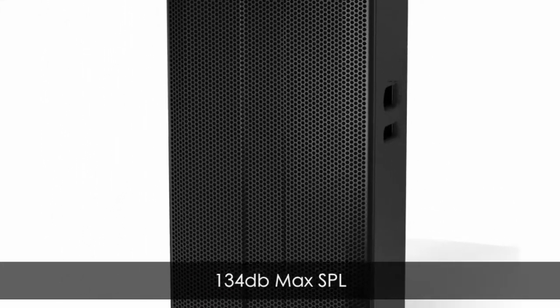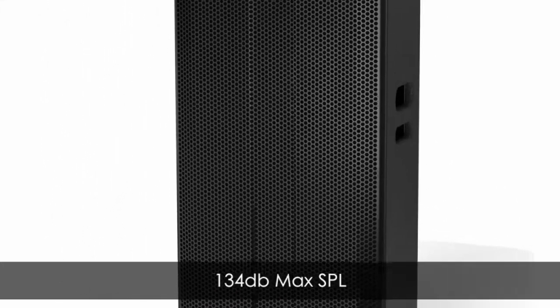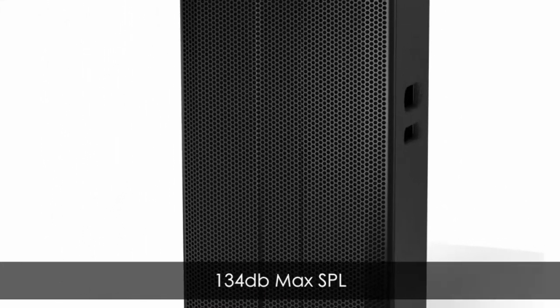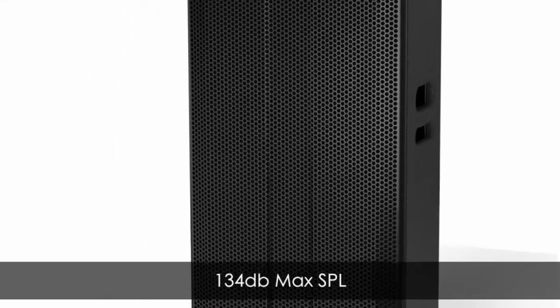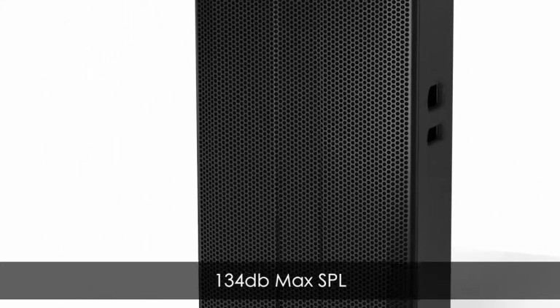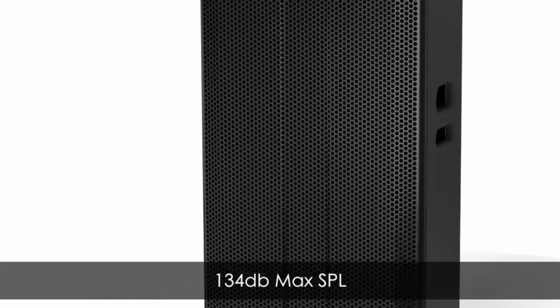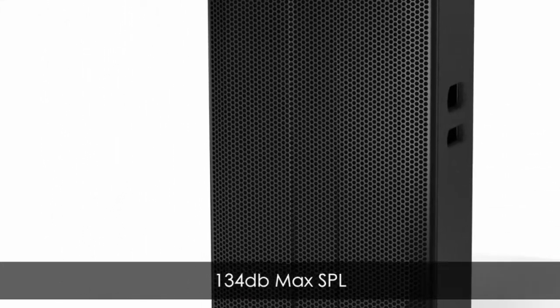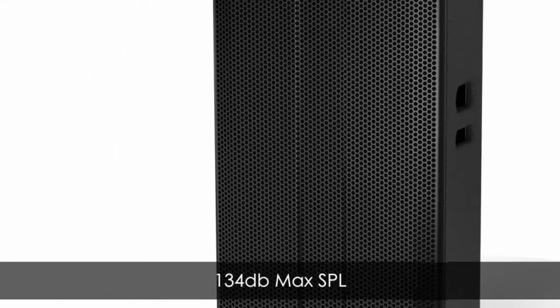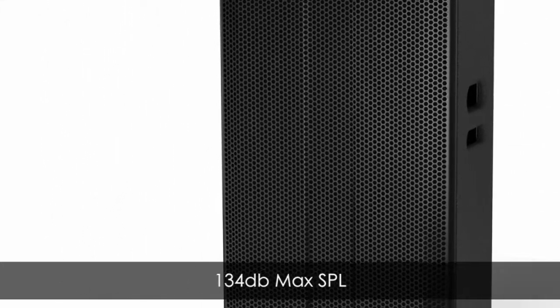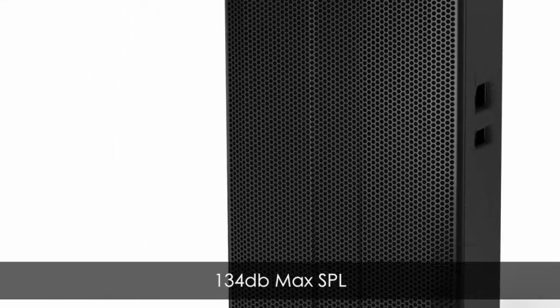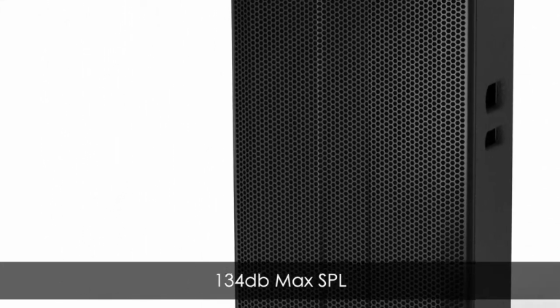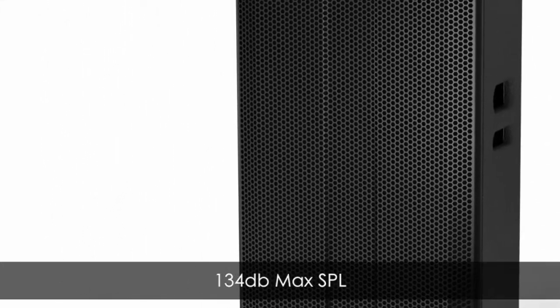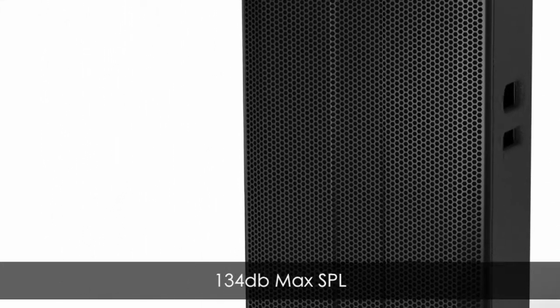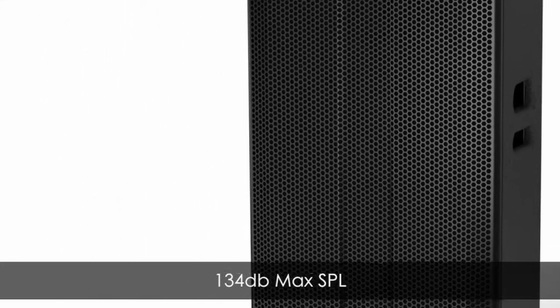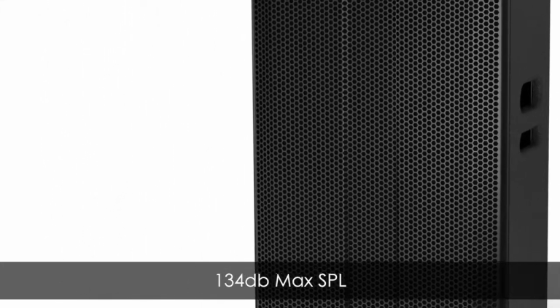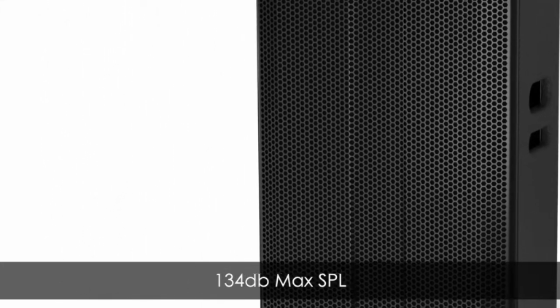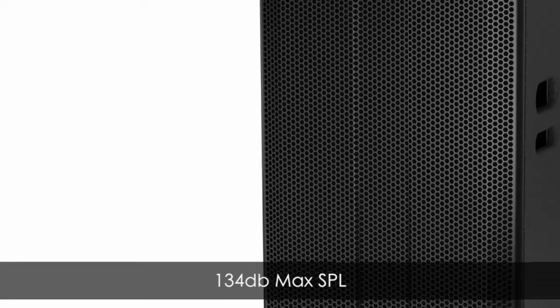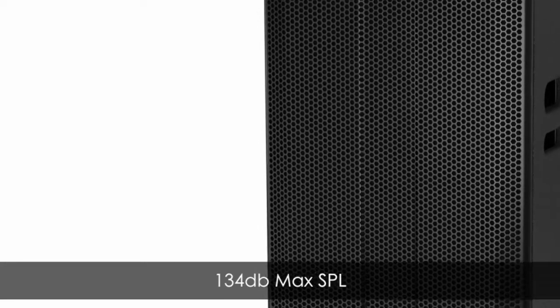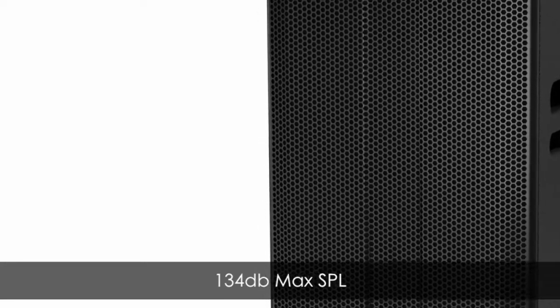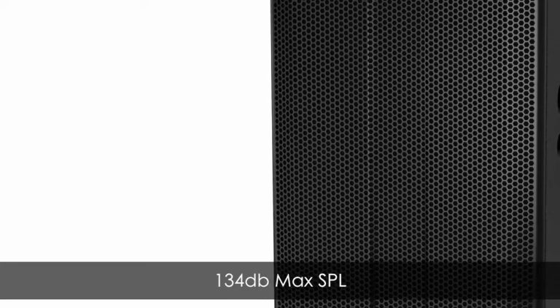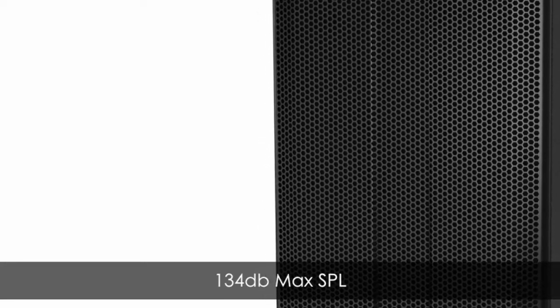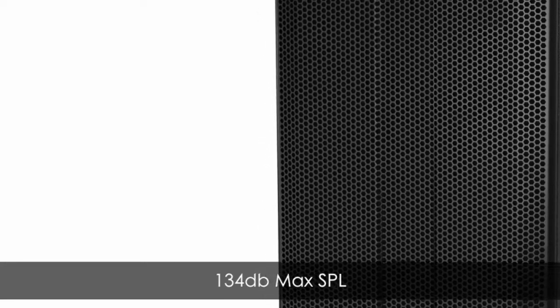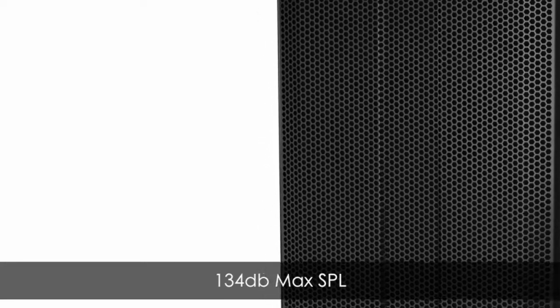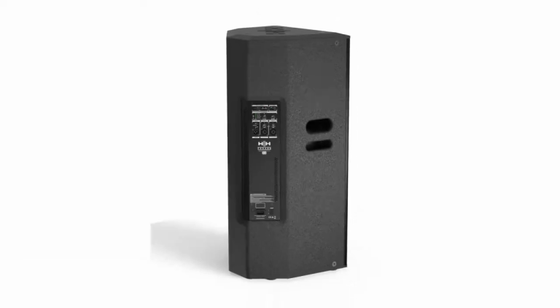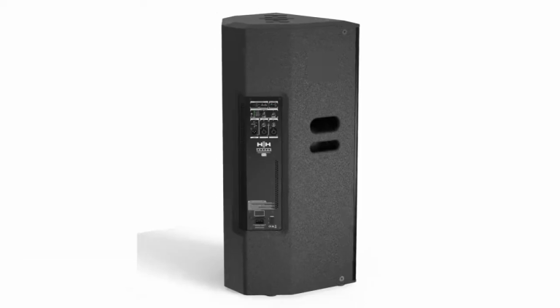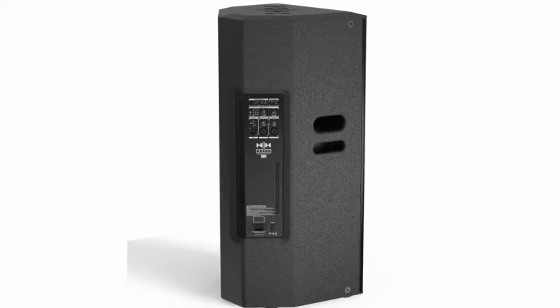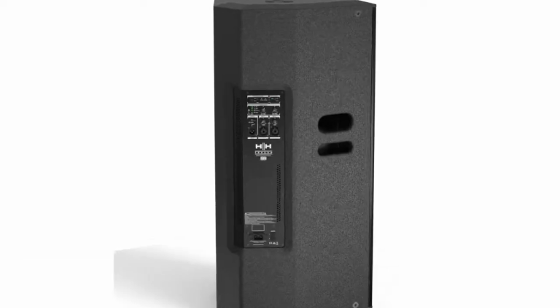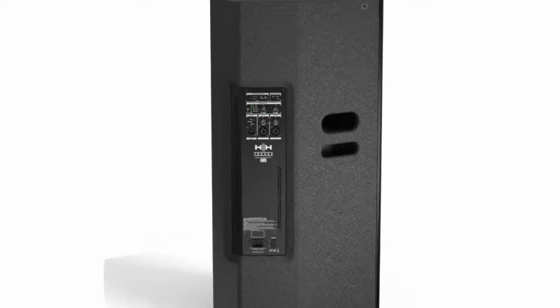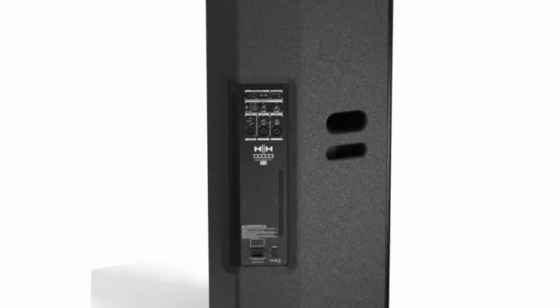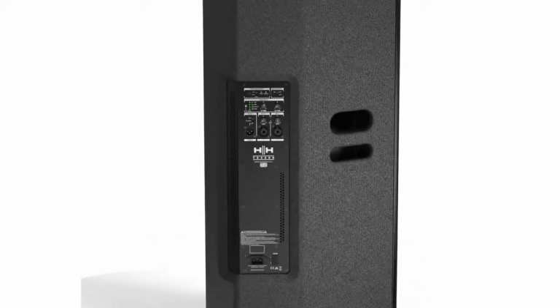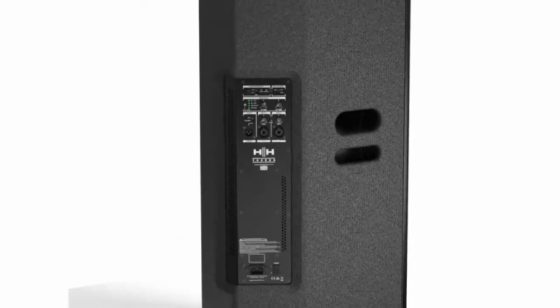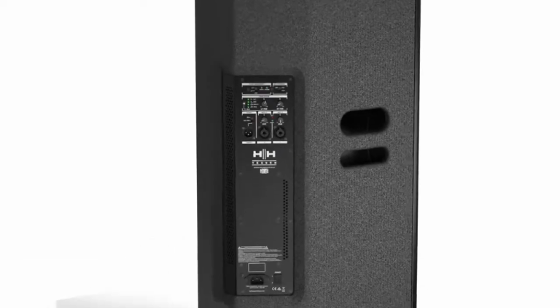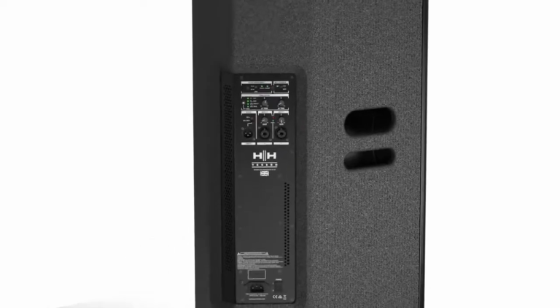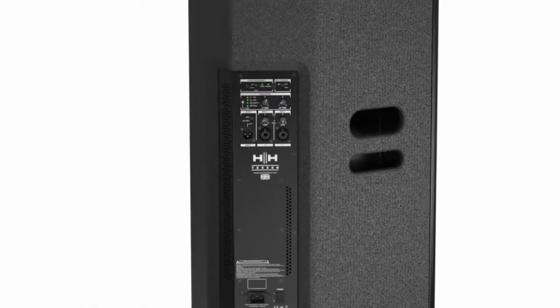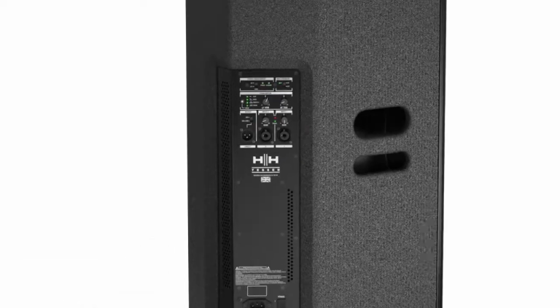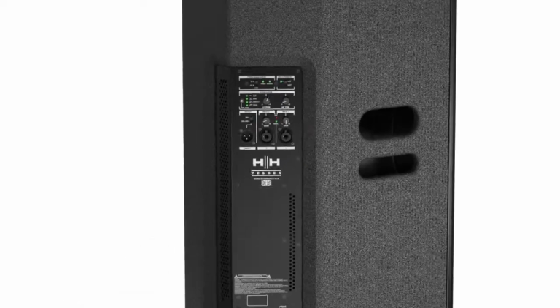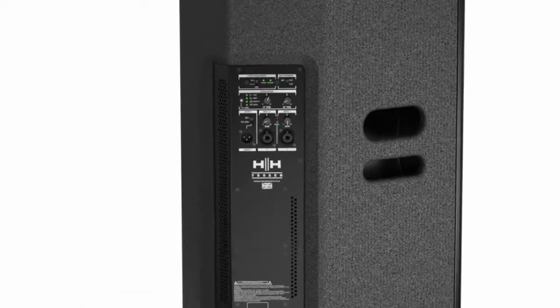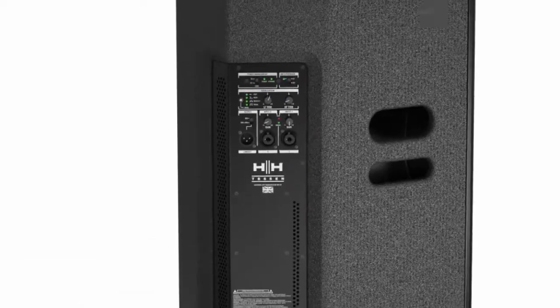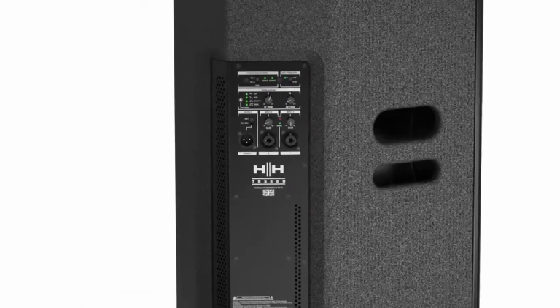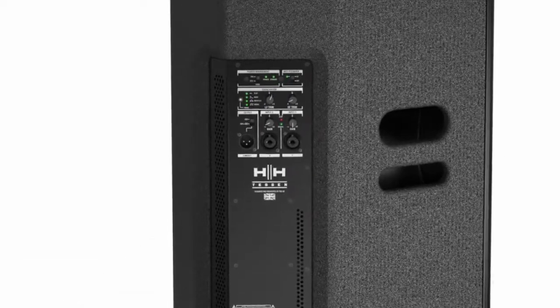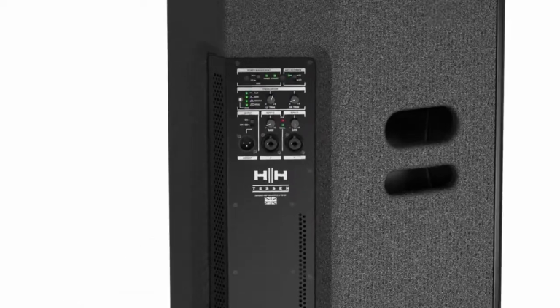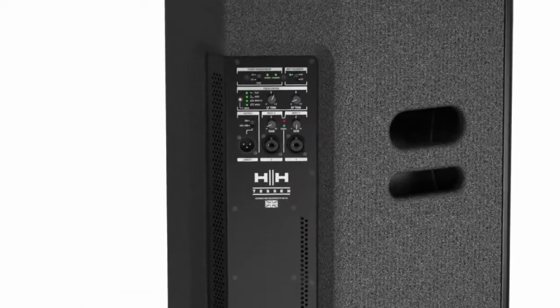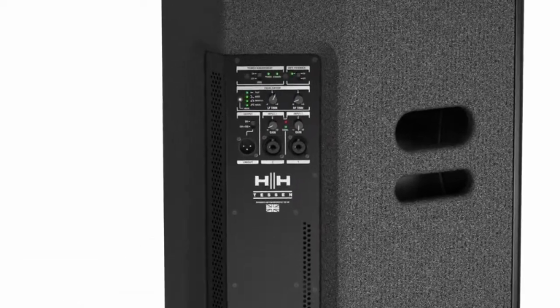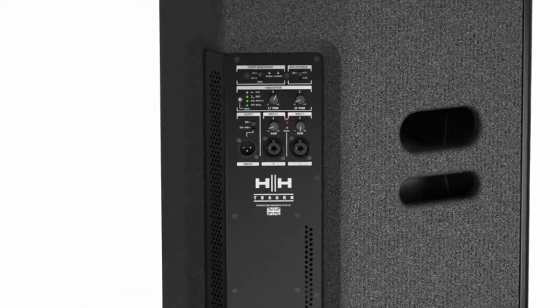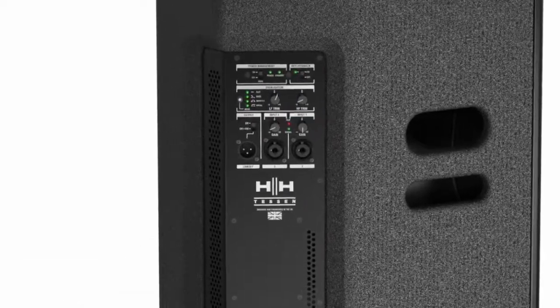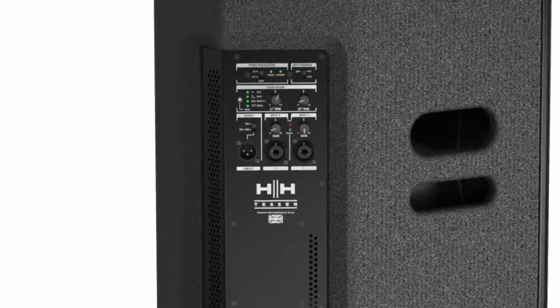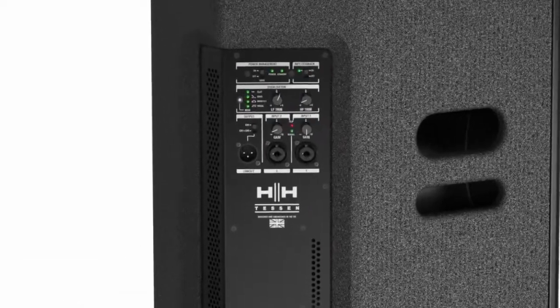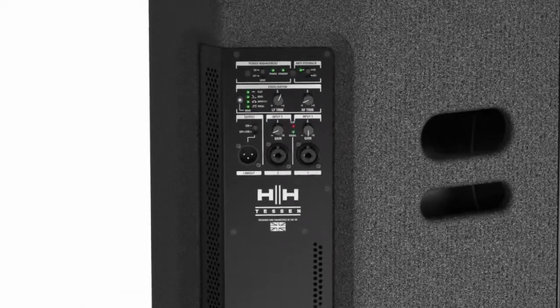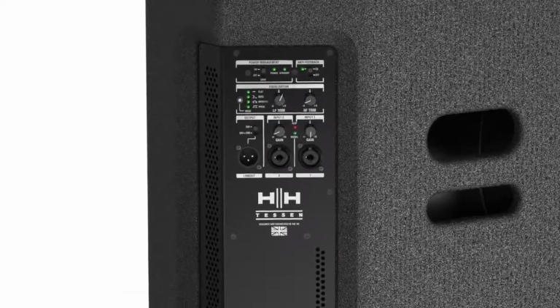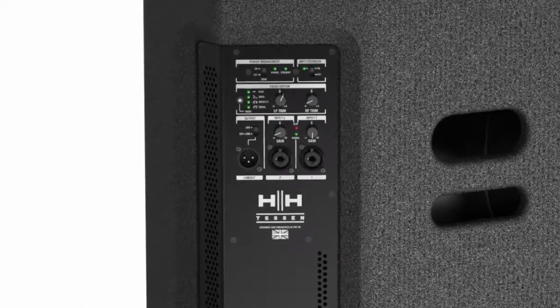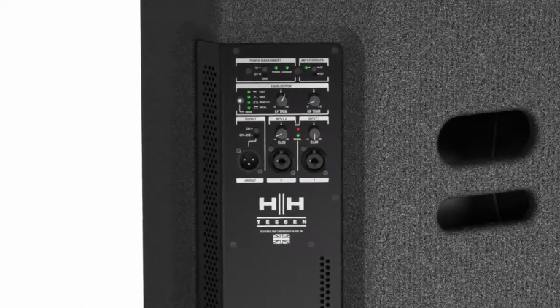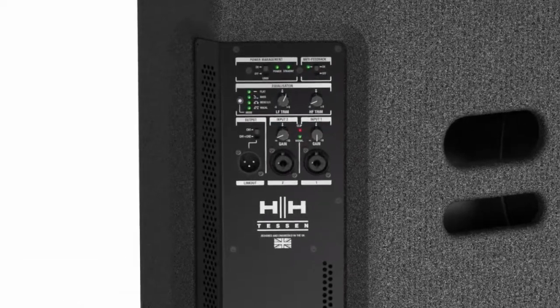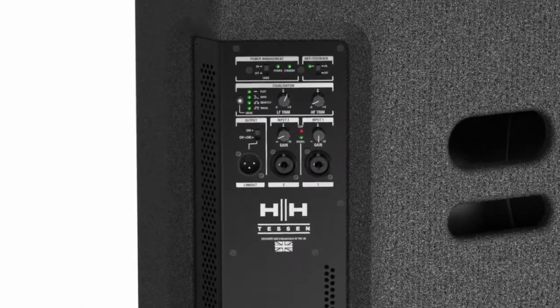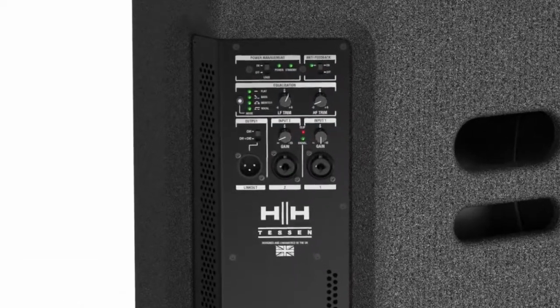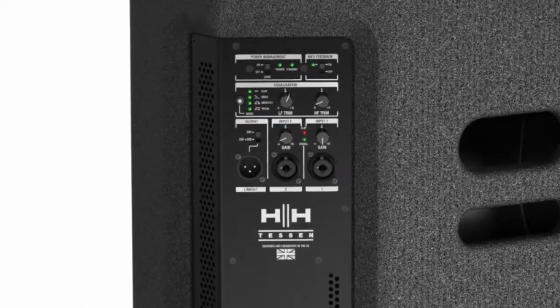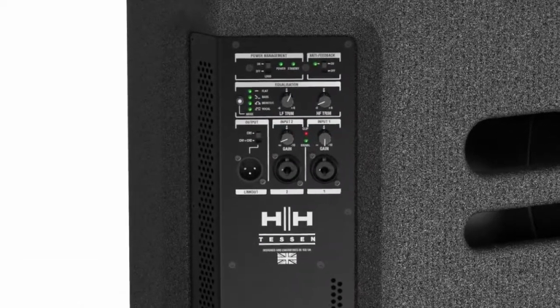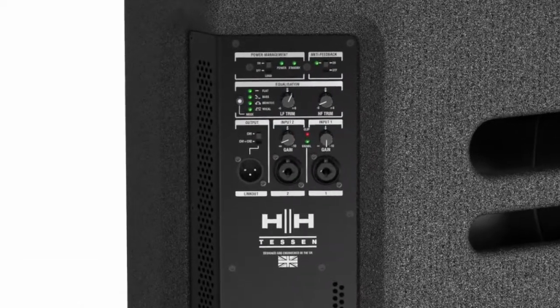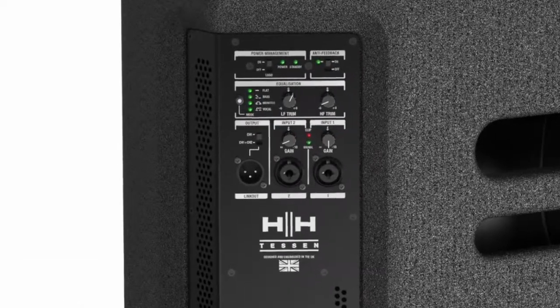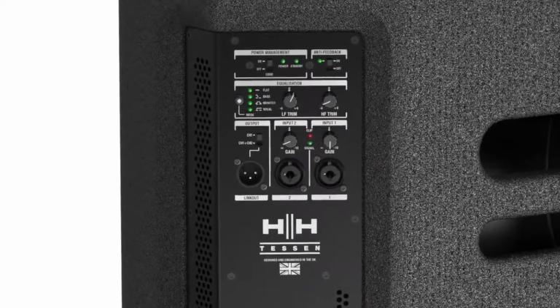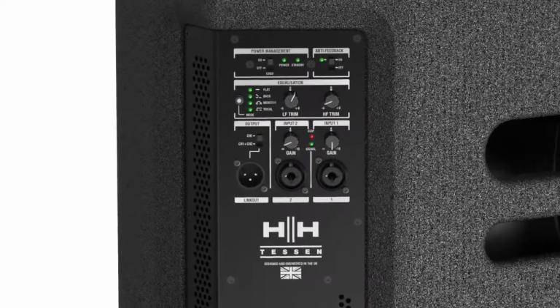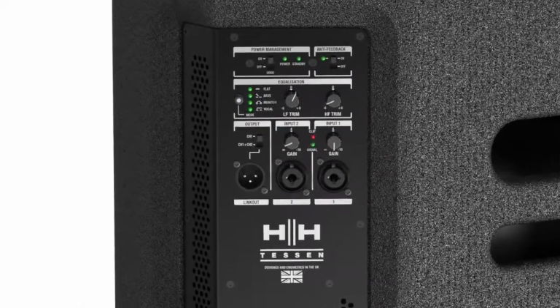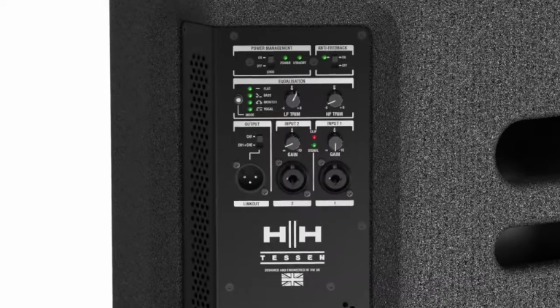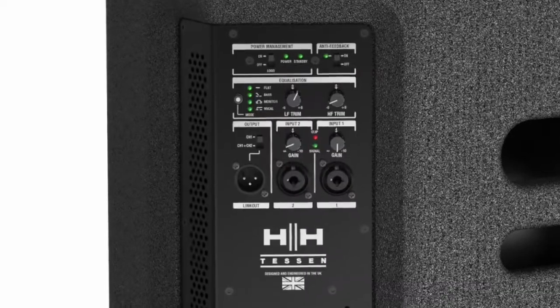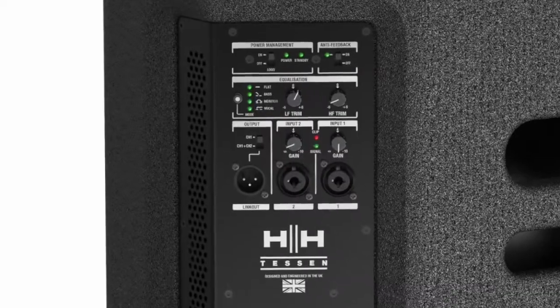On the rear panel you have two jack and XLR combo input channels with individual gain controls, link output, and logo on and off switch.